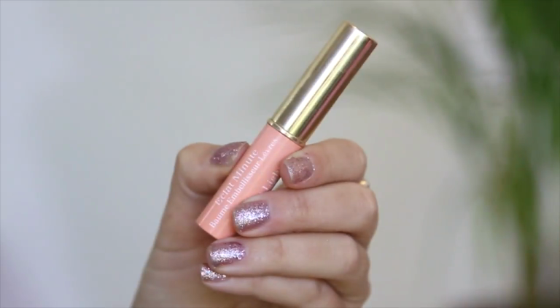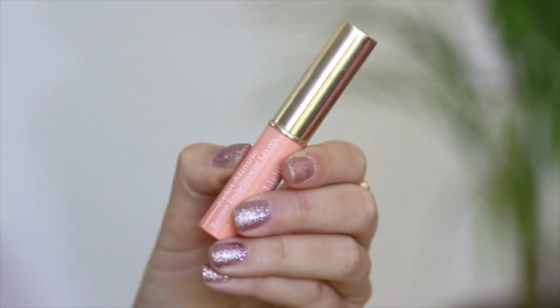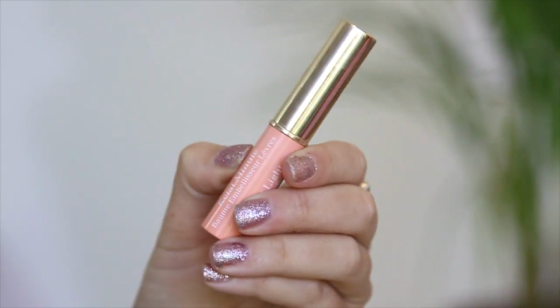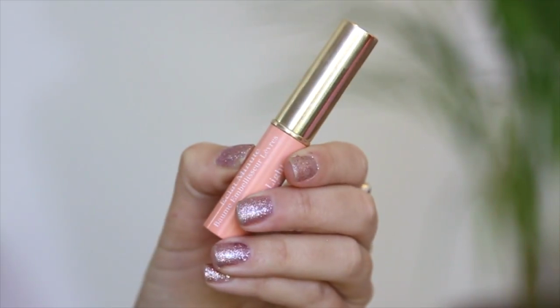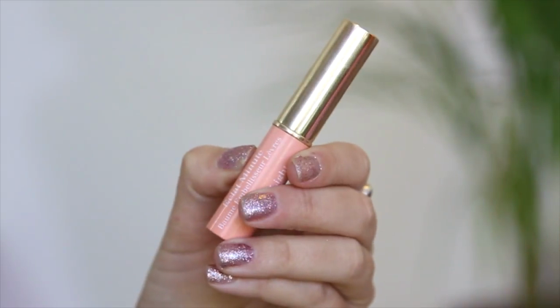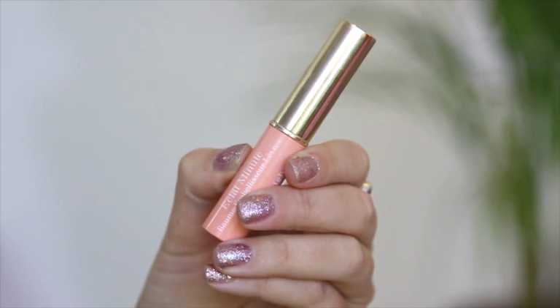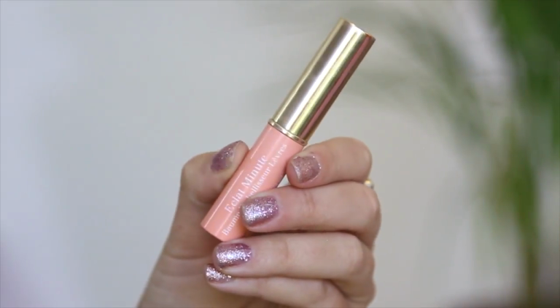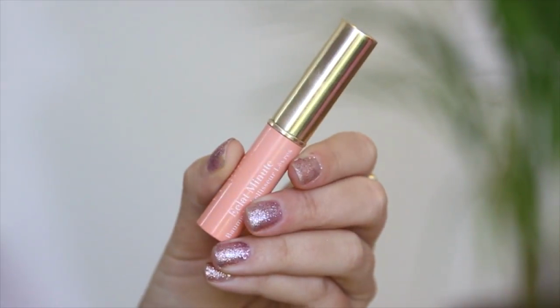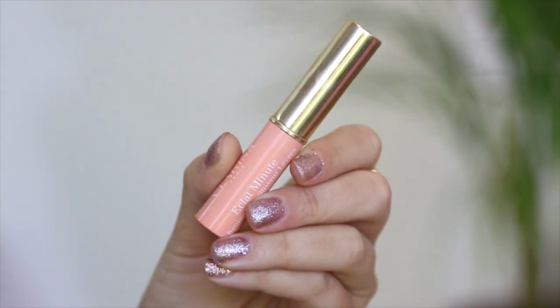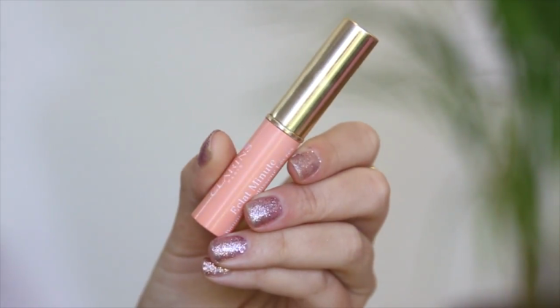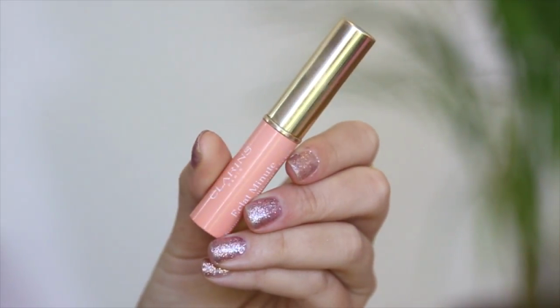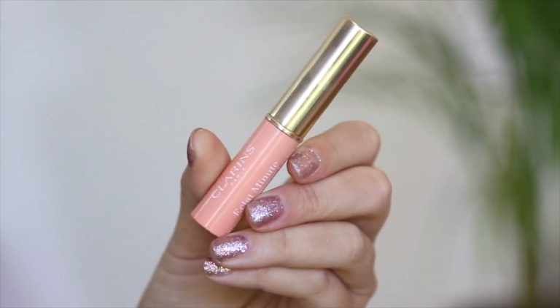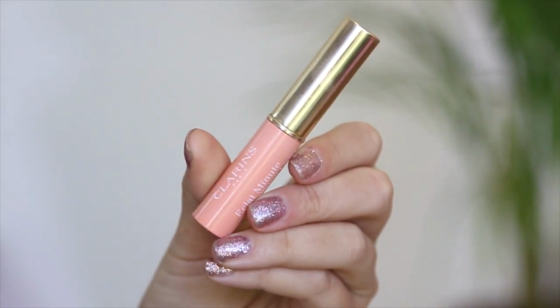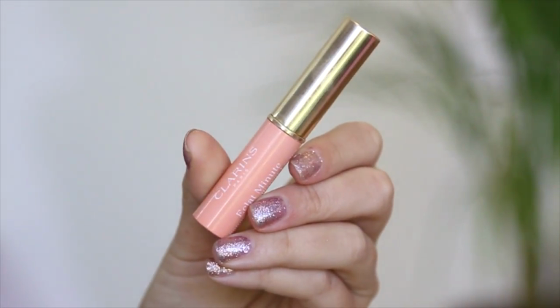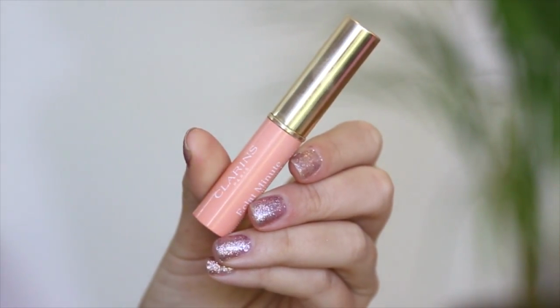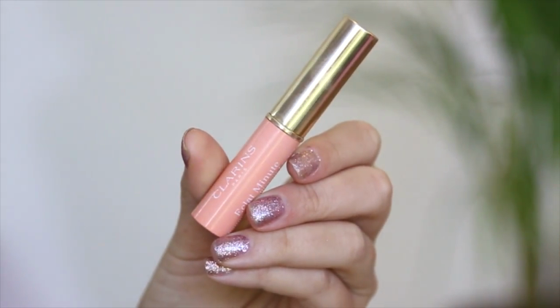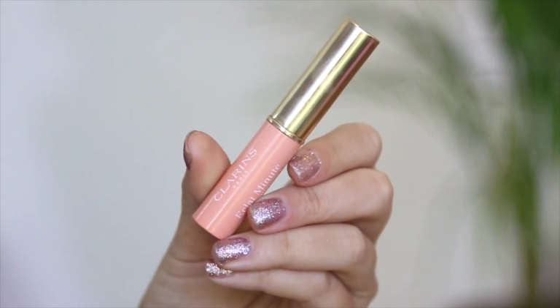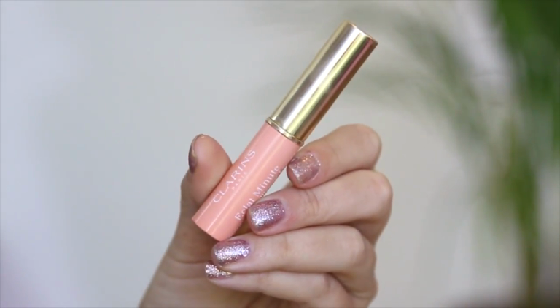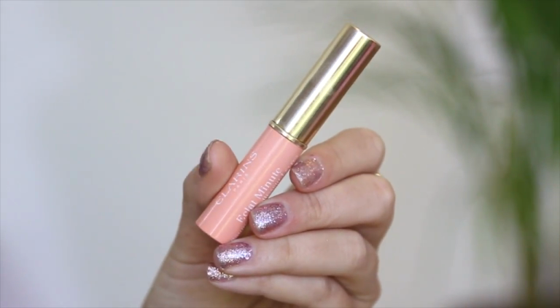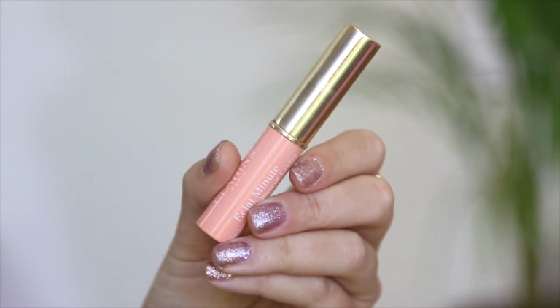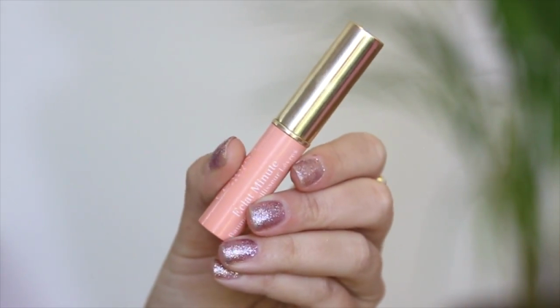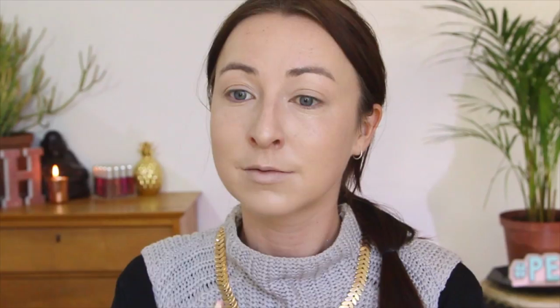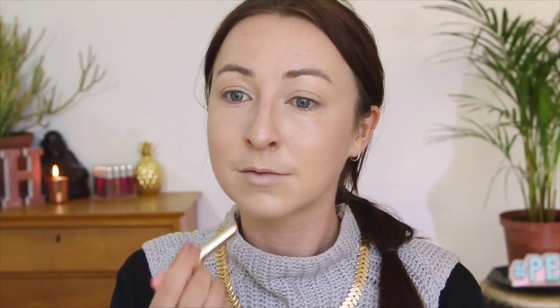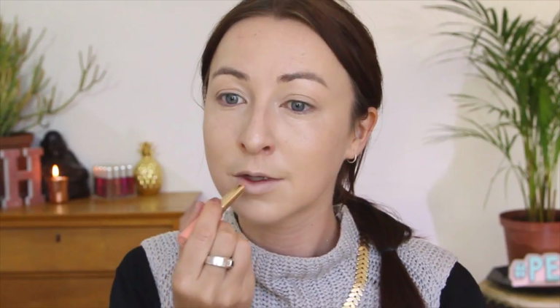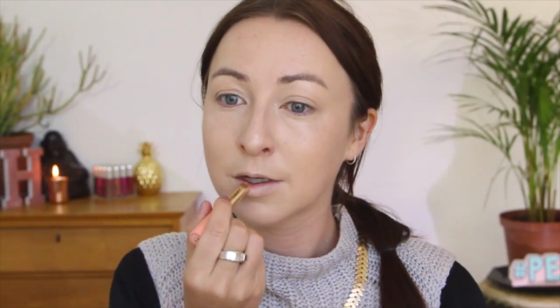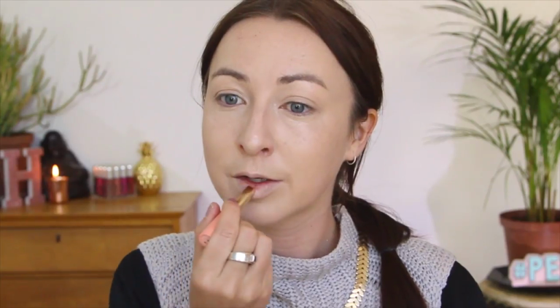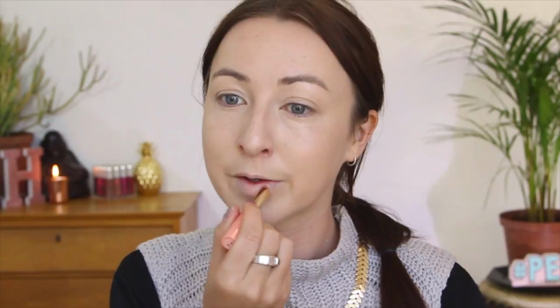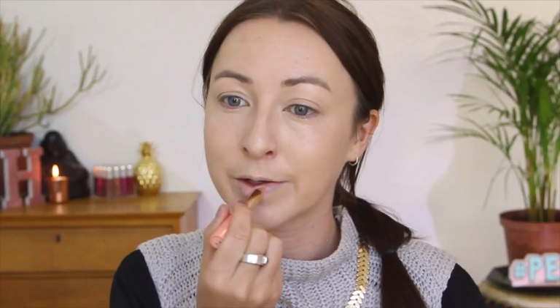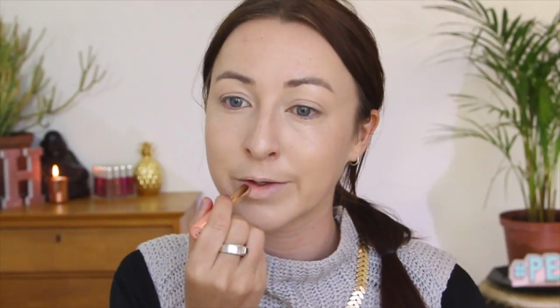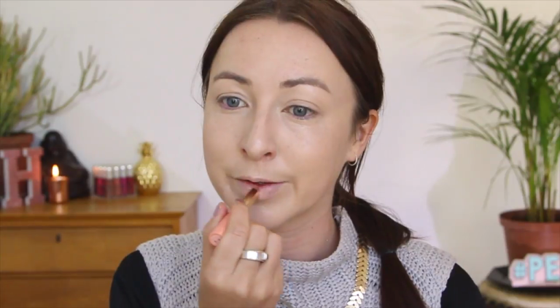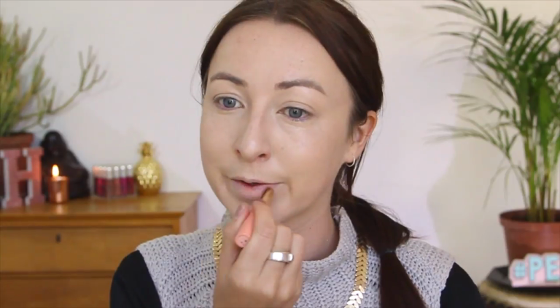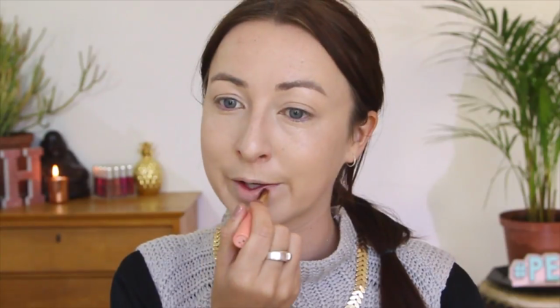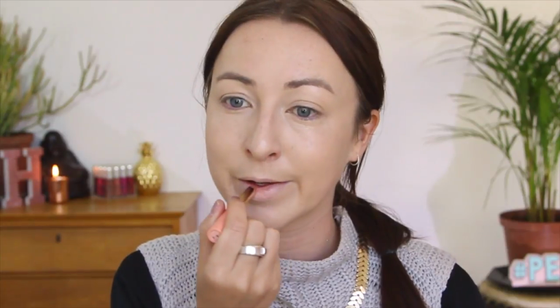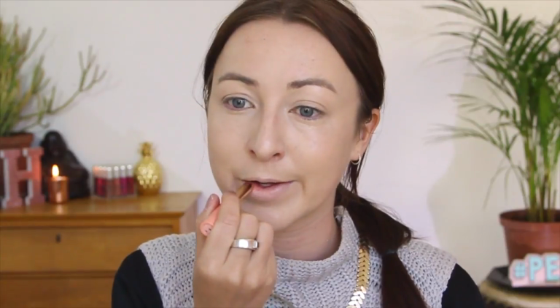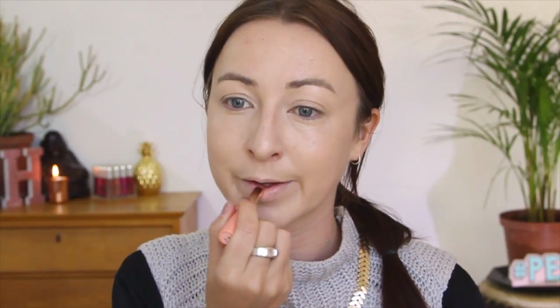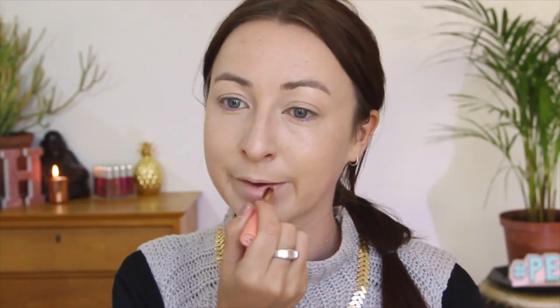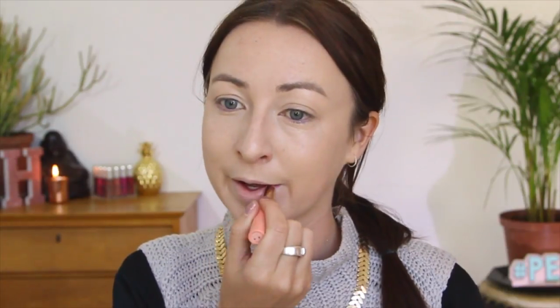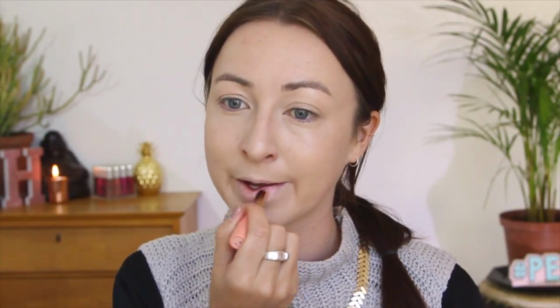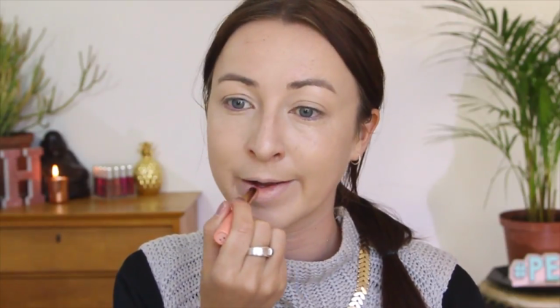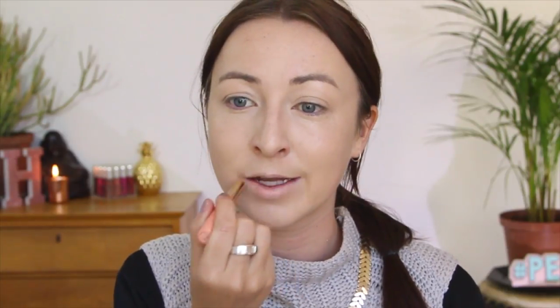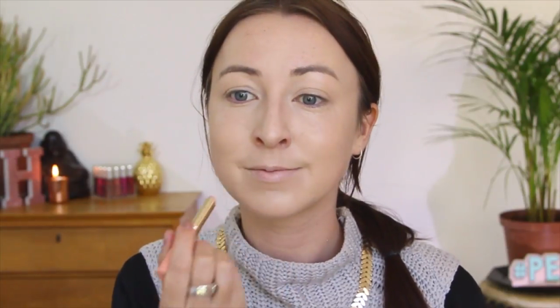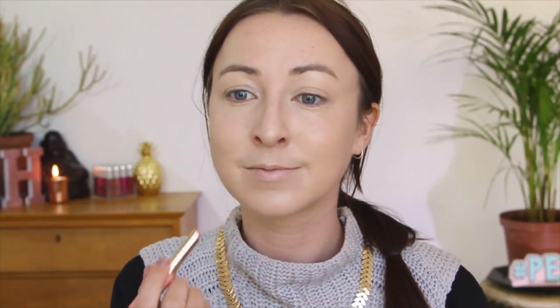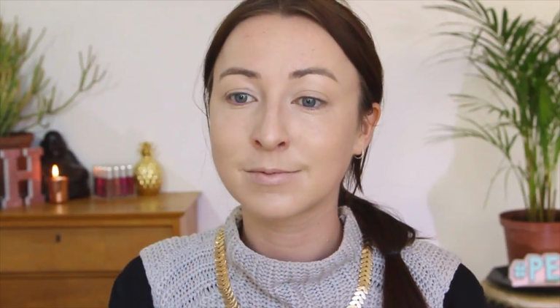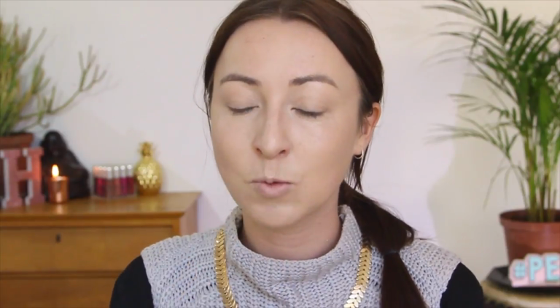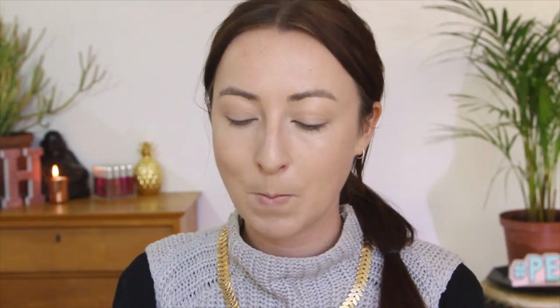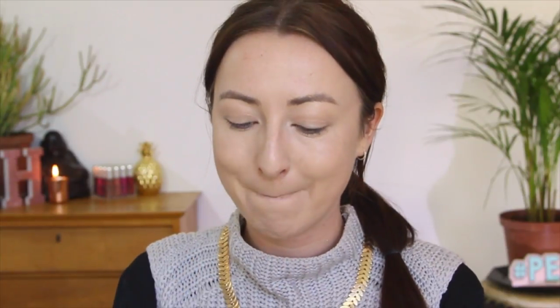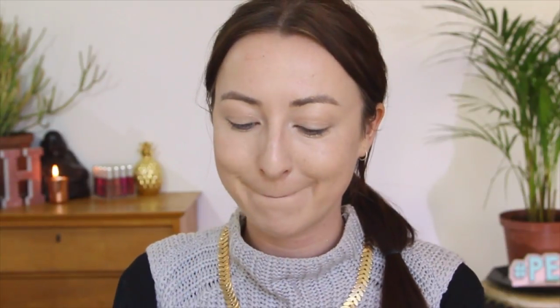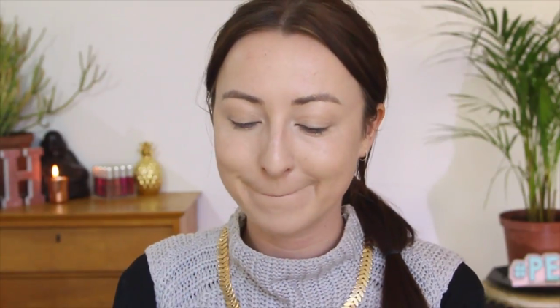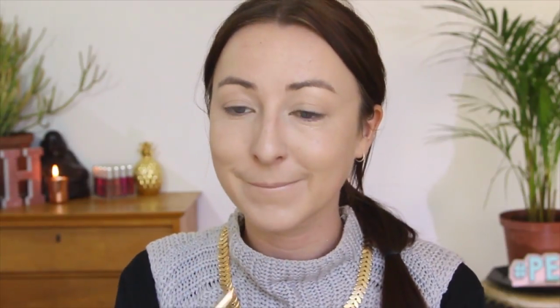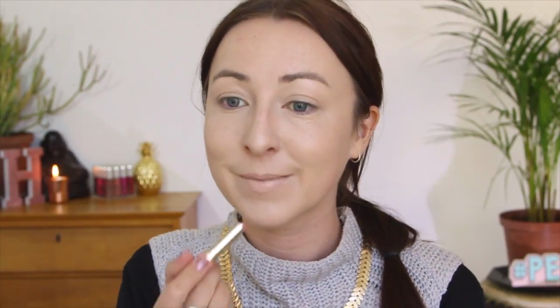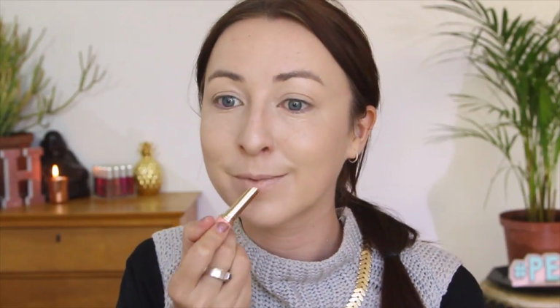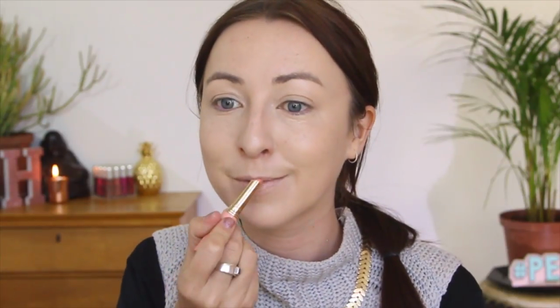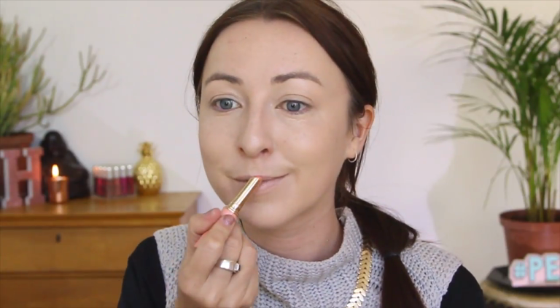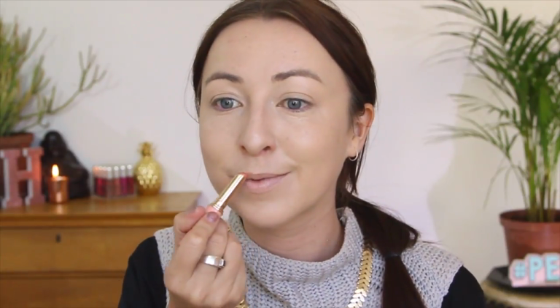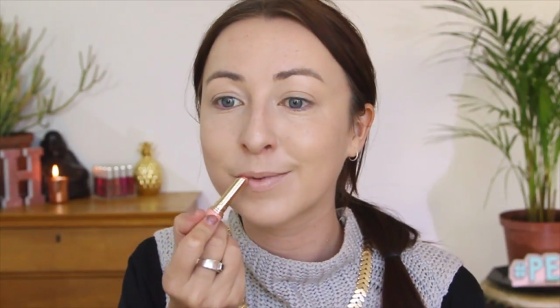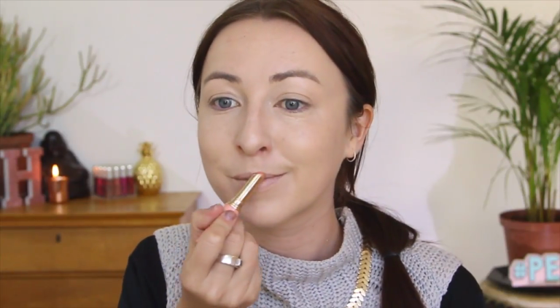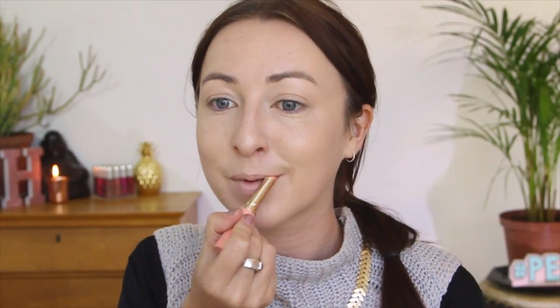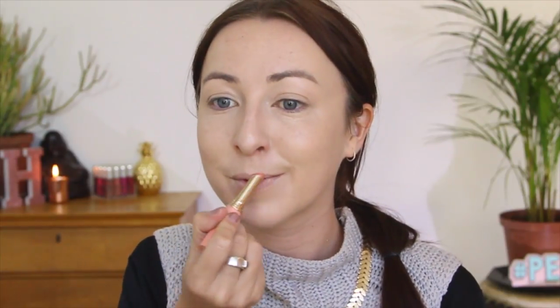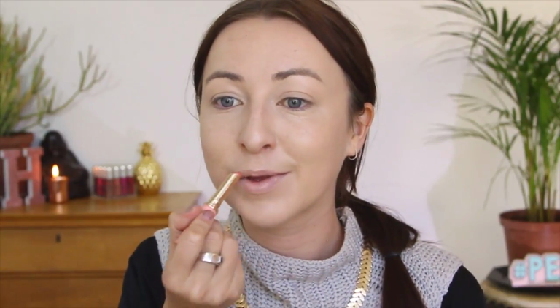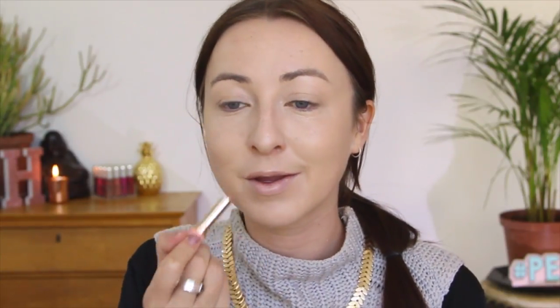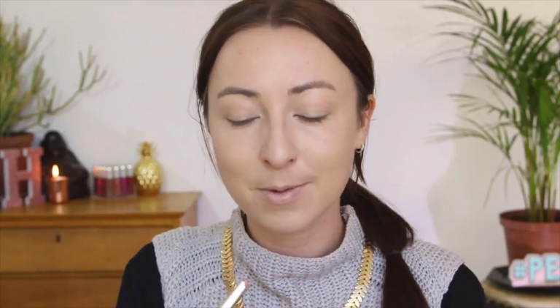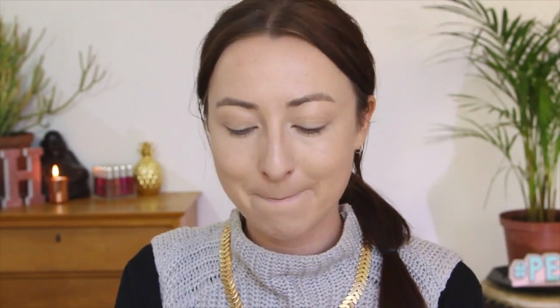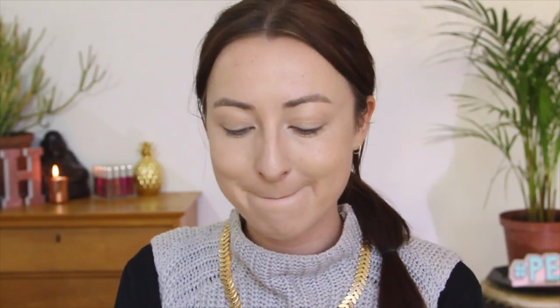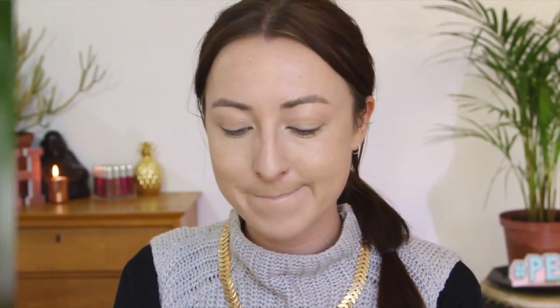Before continuing, I thought I would just apply this instant light lip balm perfecter just to get my lips a little bit ready for when I apply my lipstick a bit later.